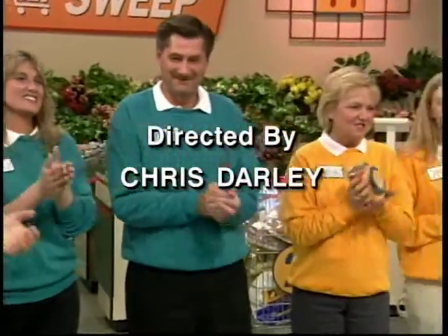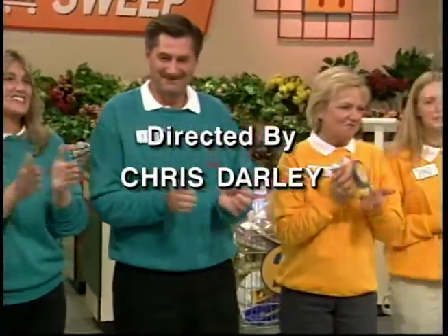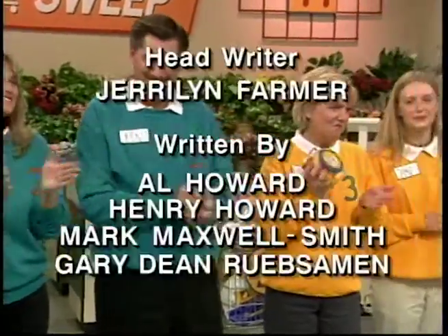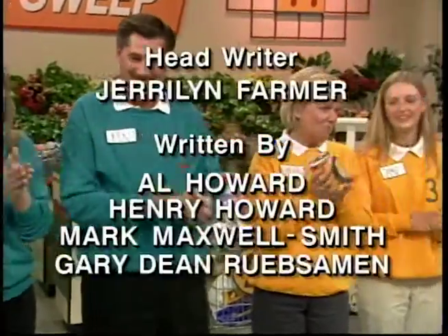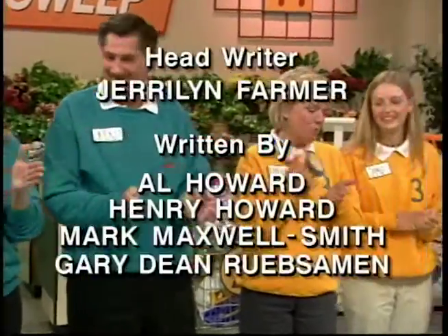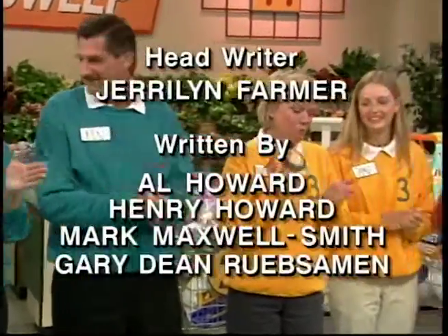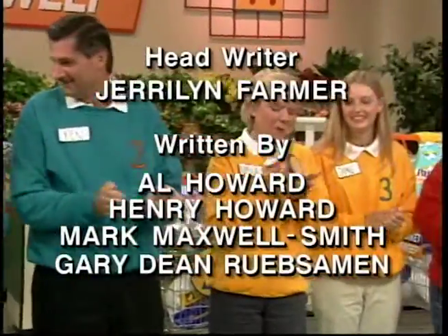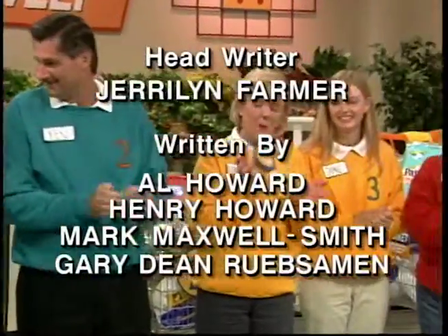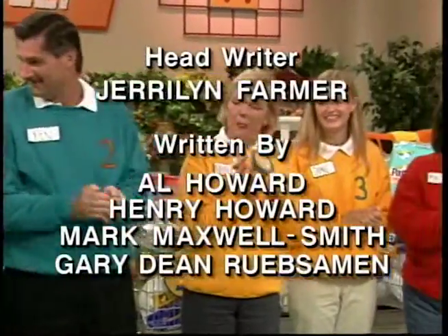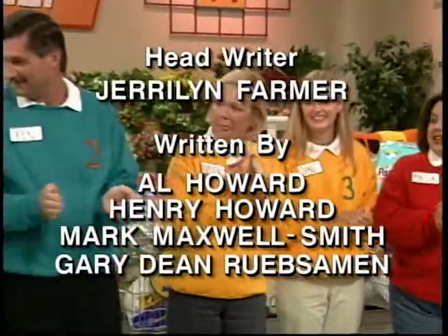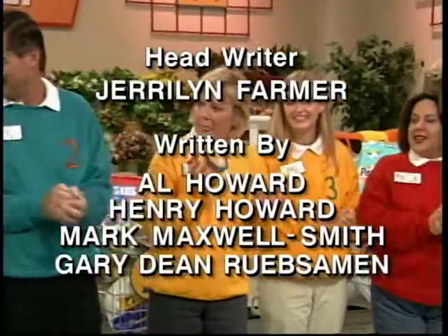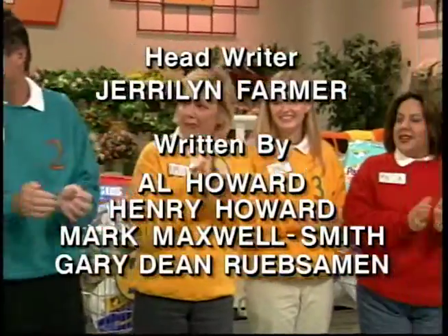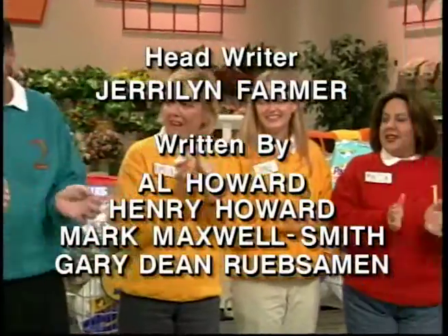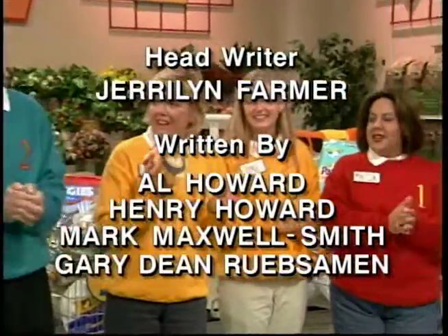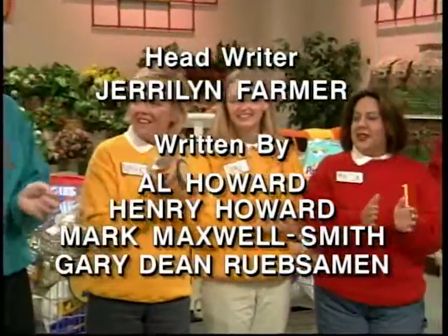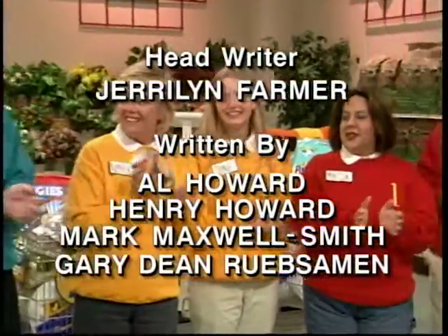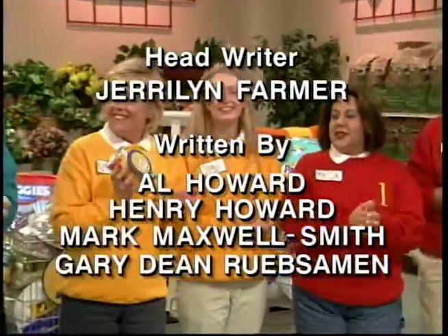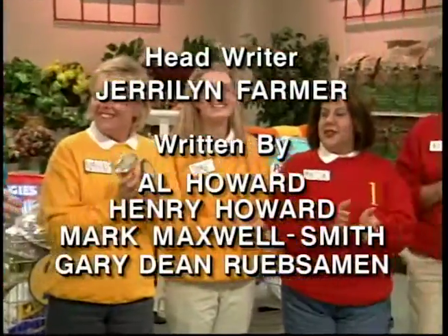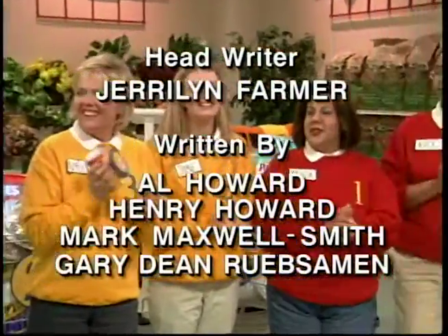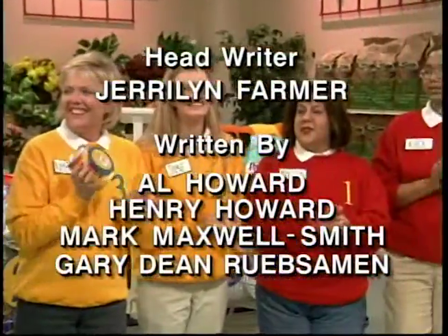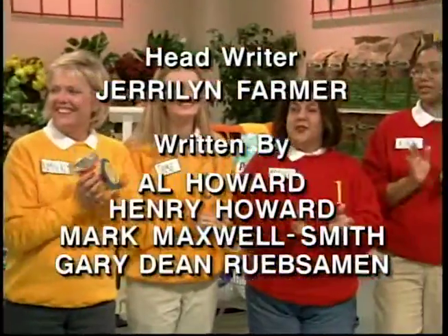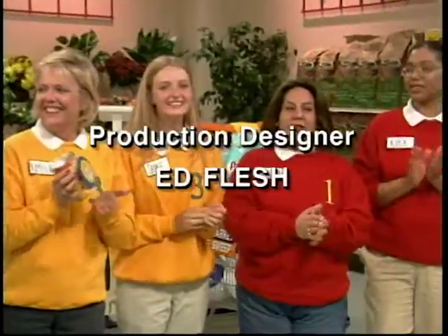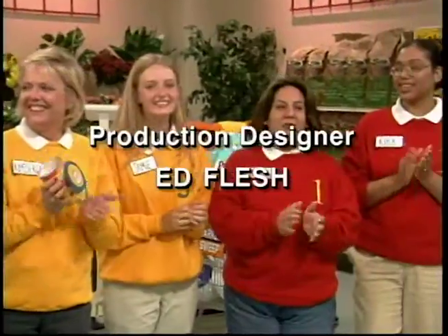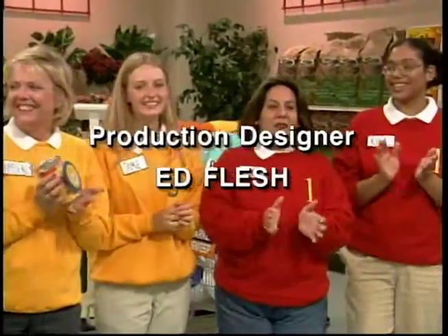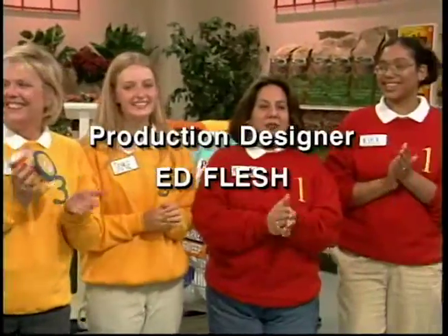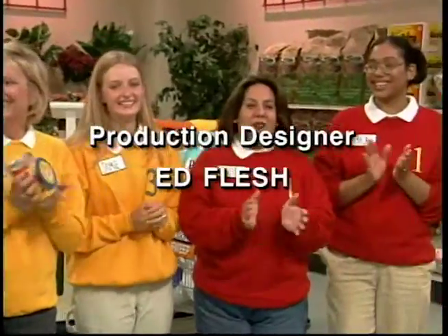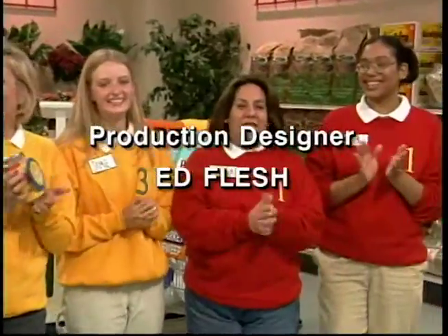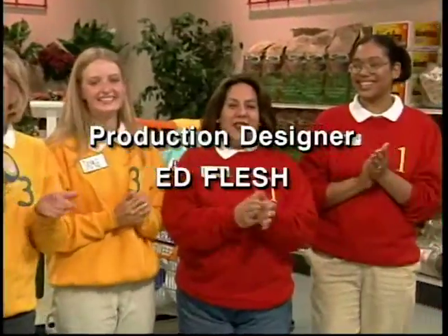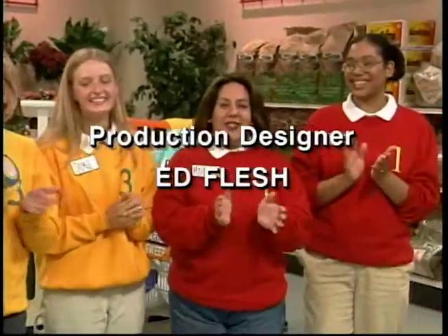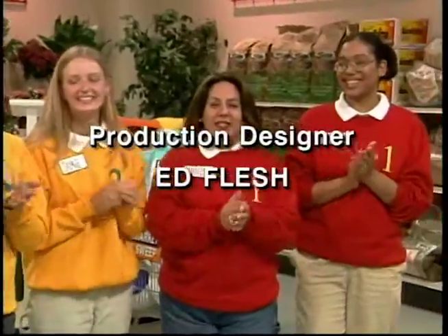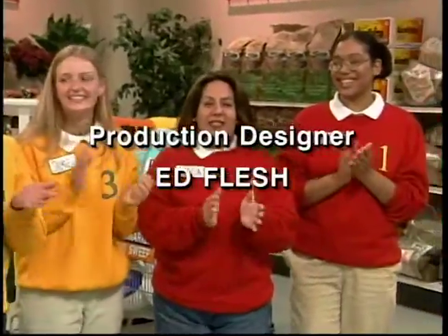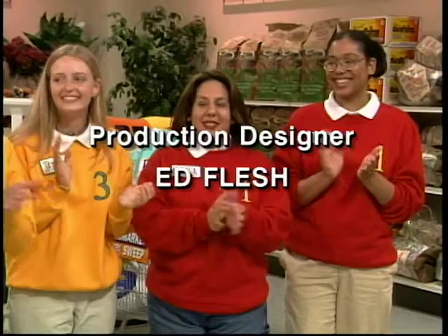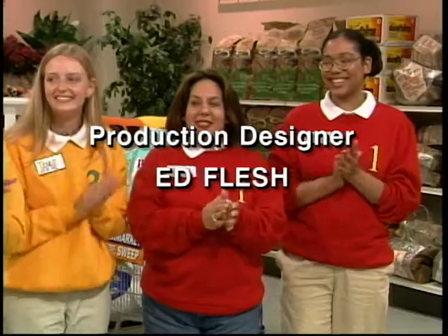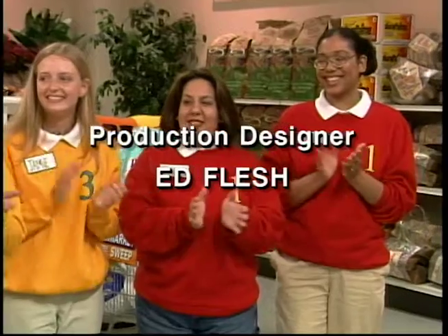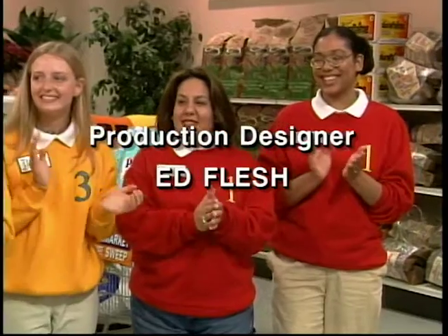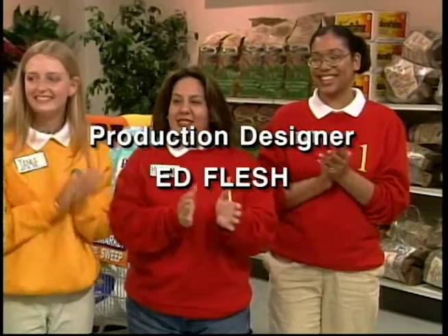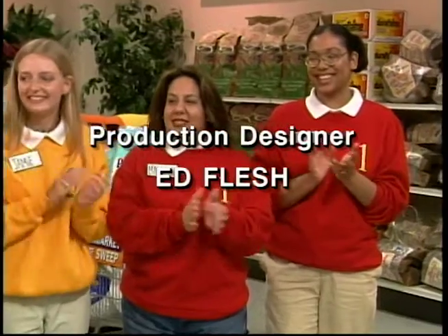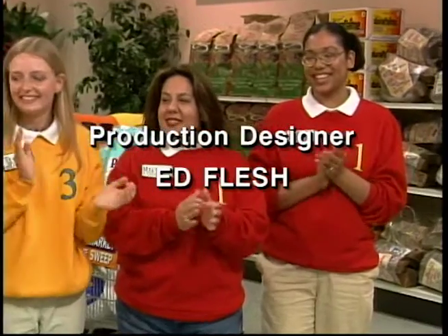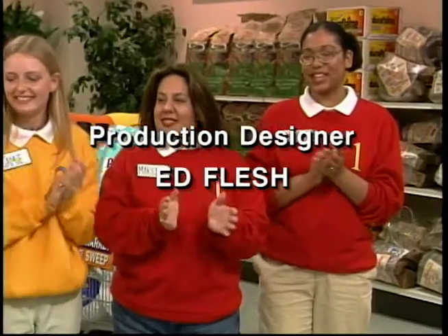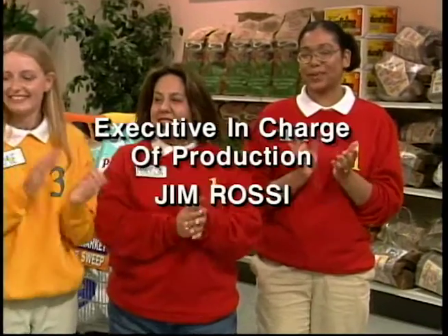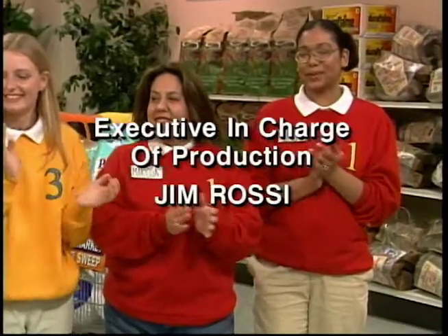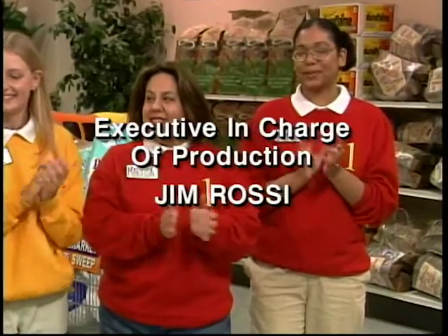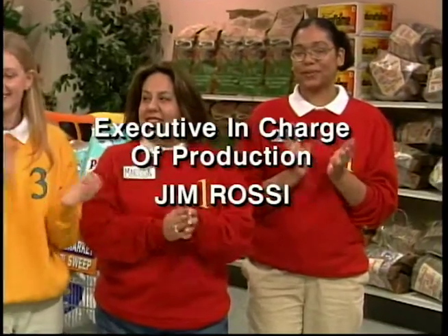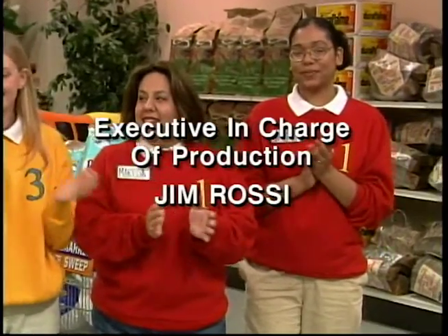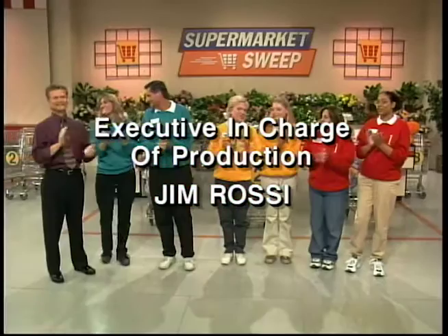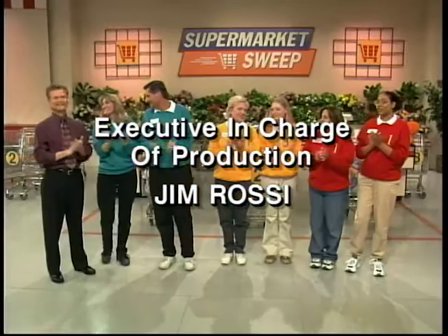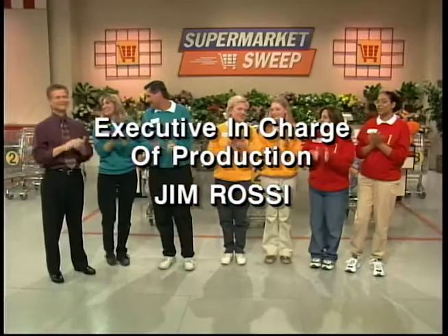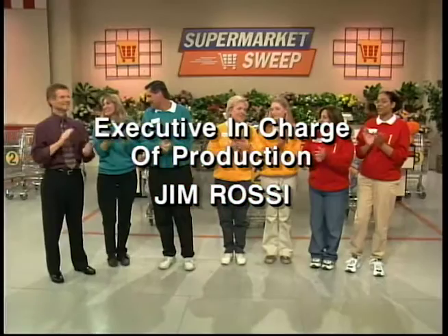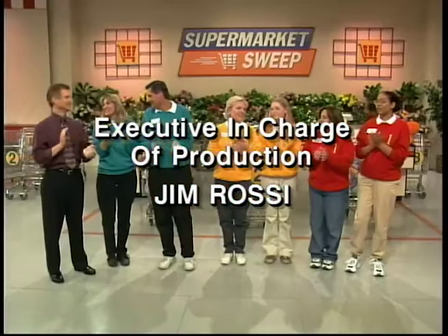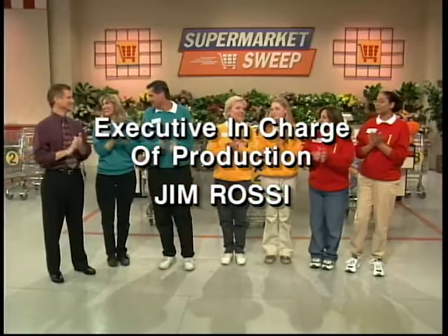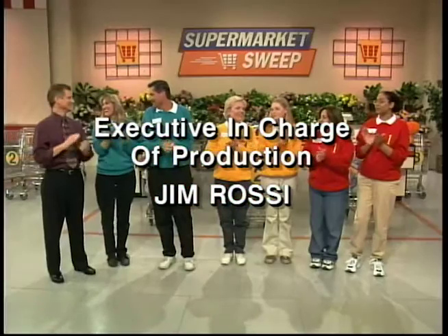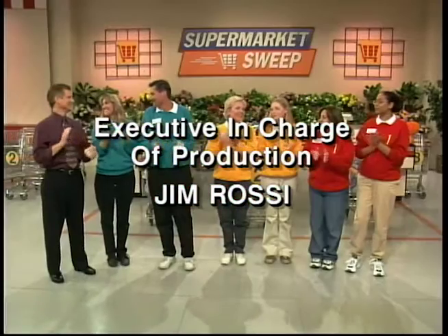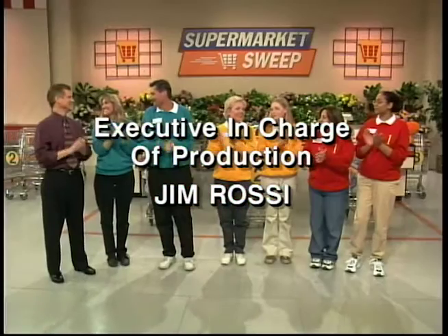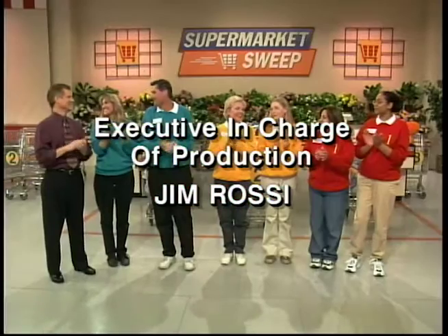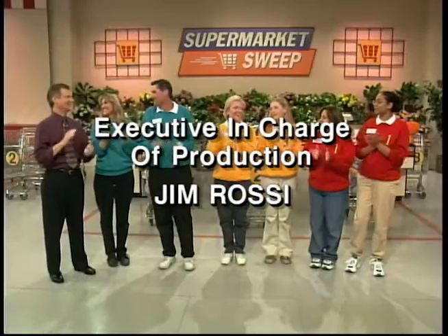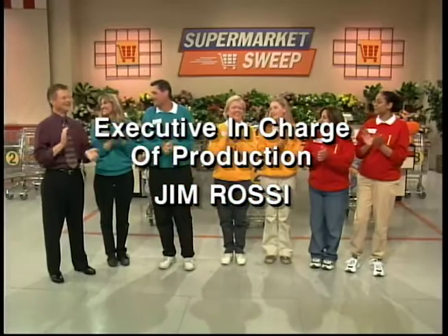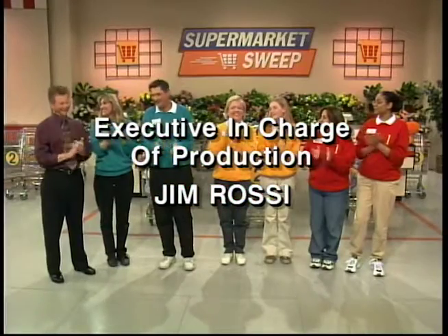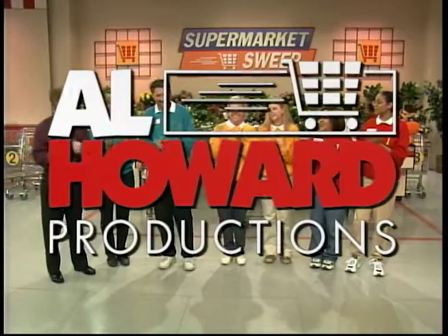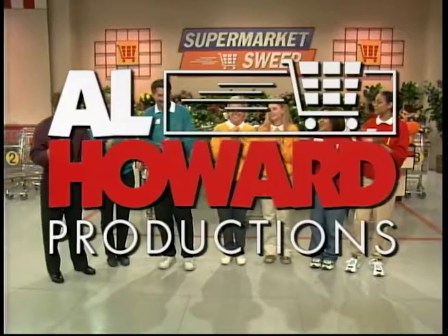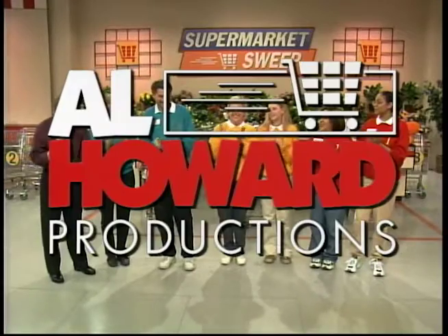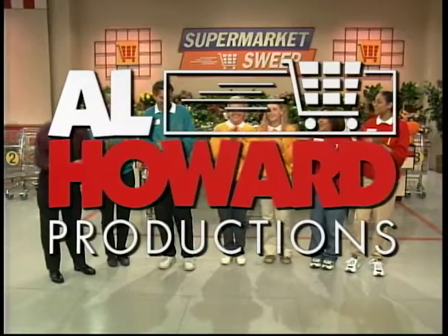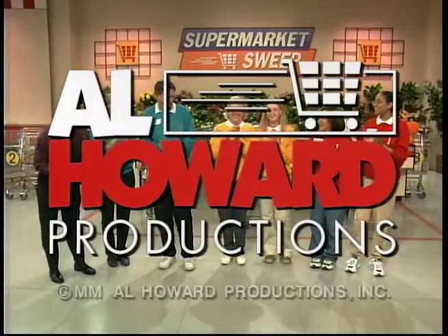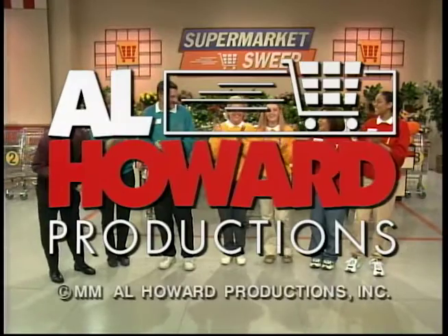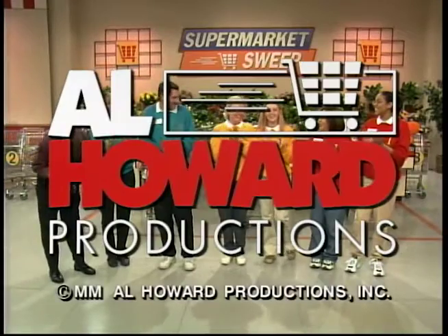This is Johnny Gilbert for Supermarket Sweep. Supermarket Sweep has been an Al Howard production.